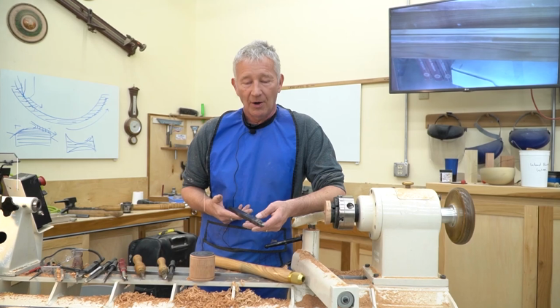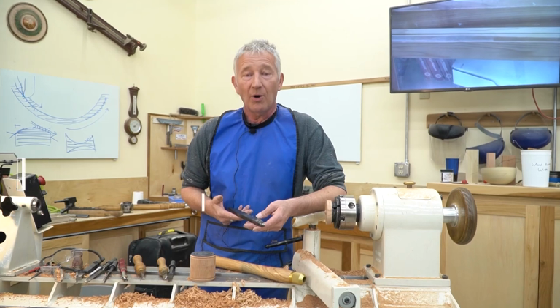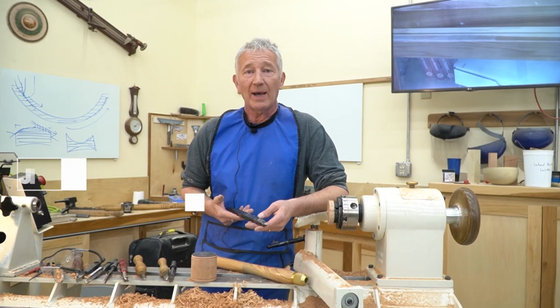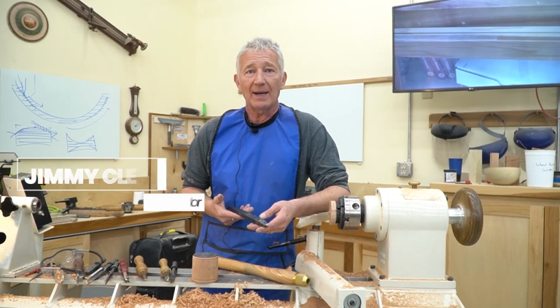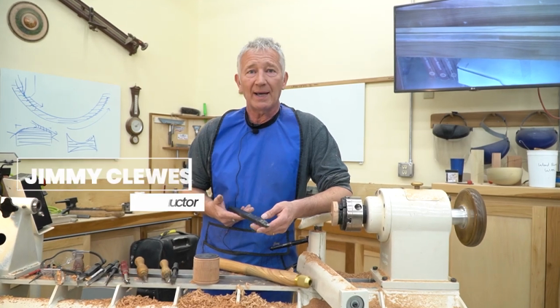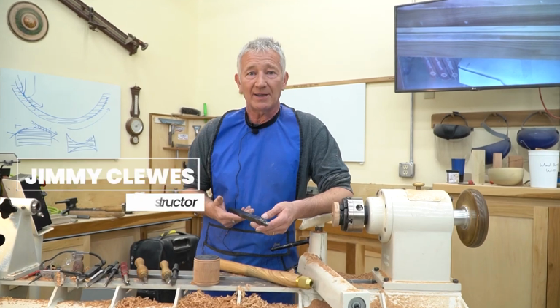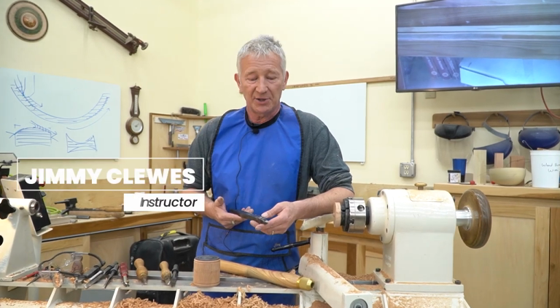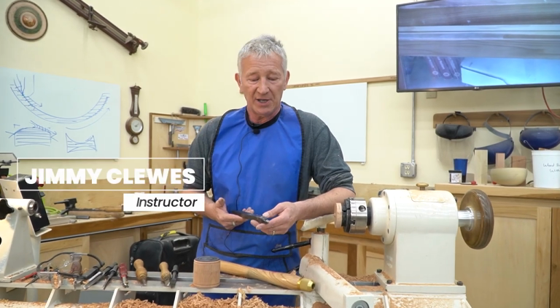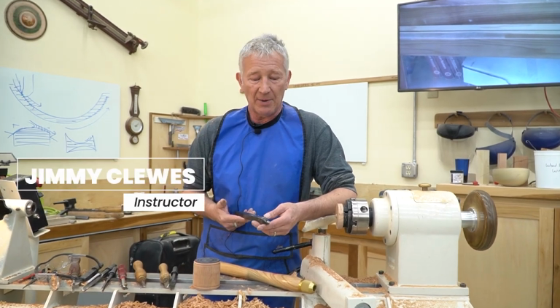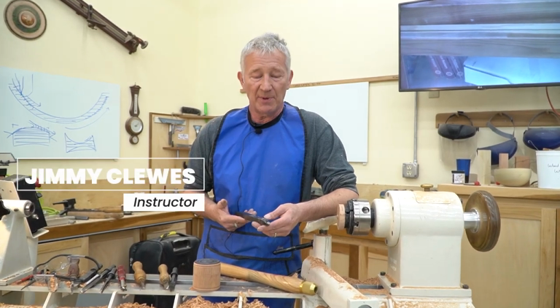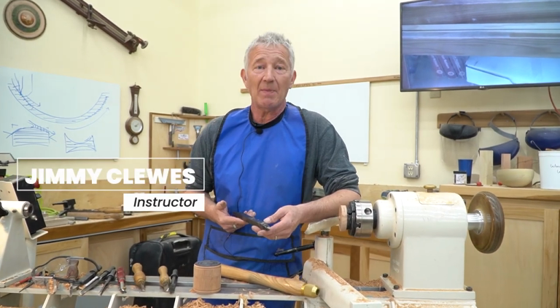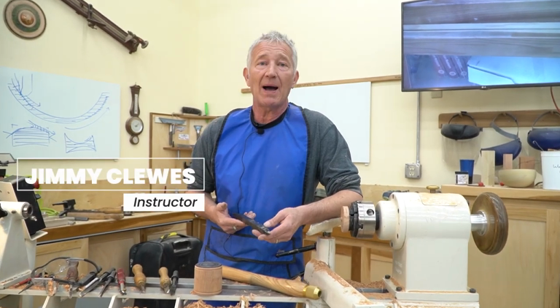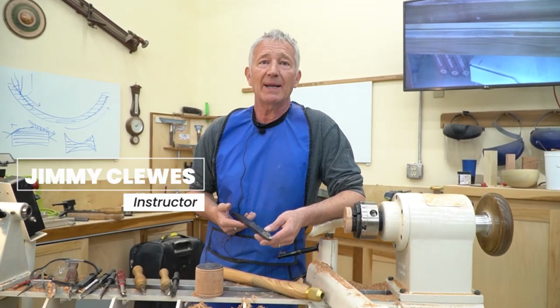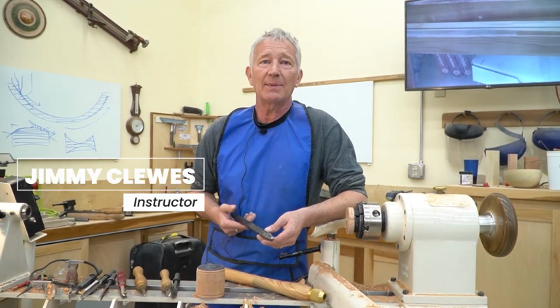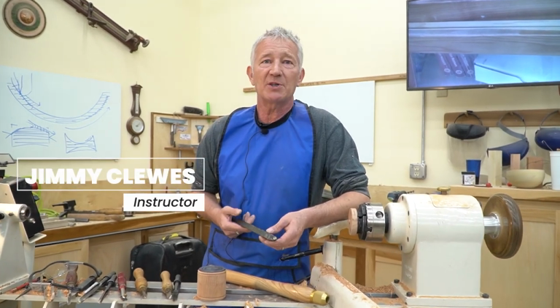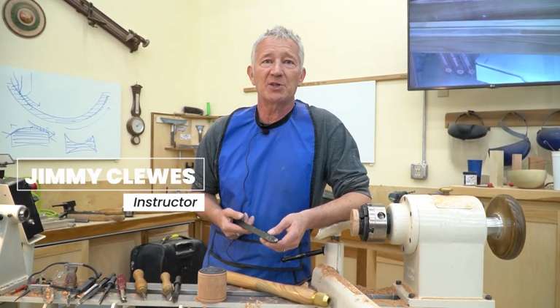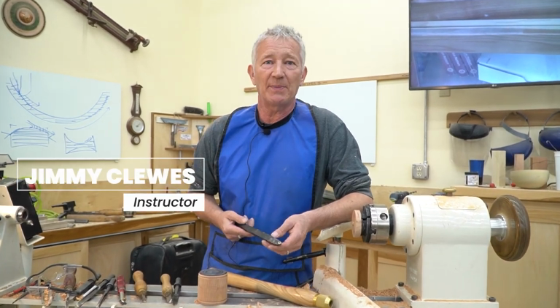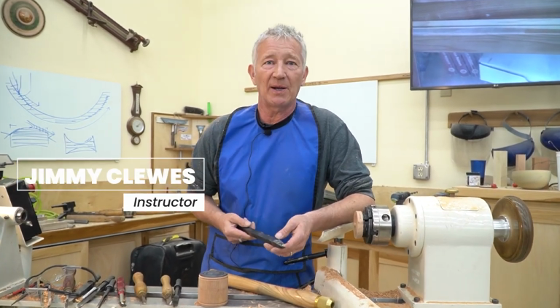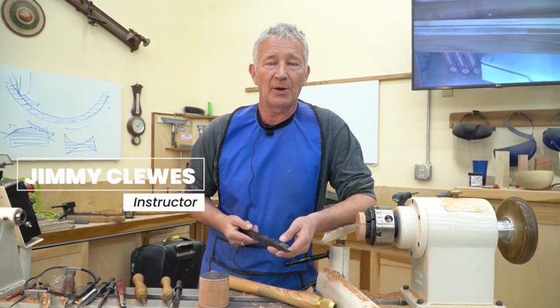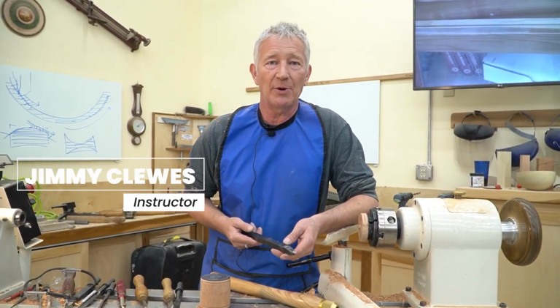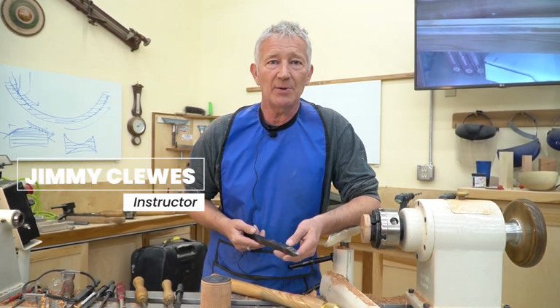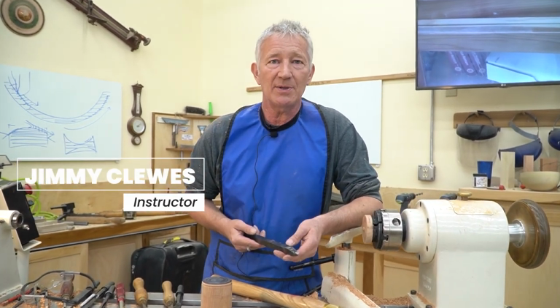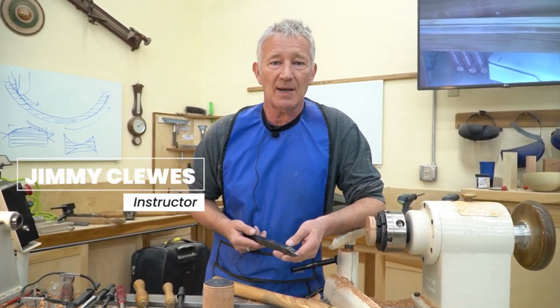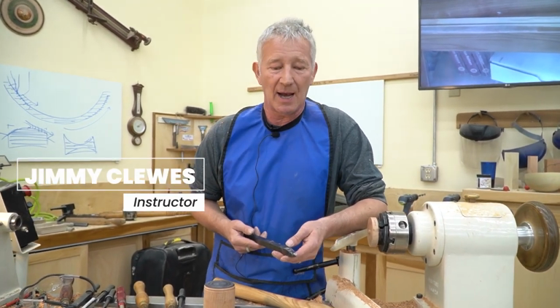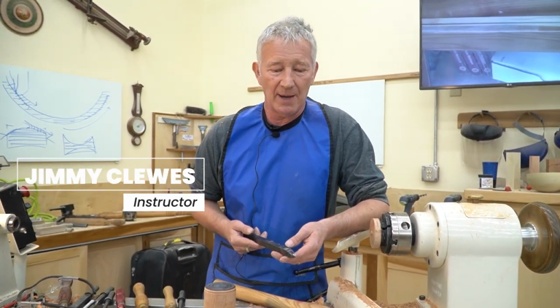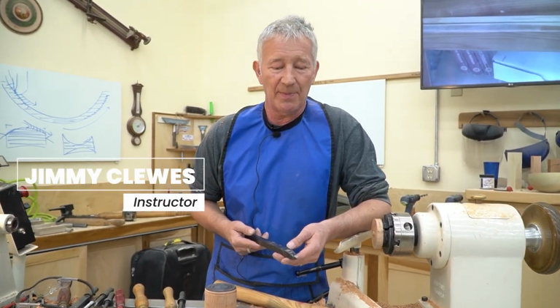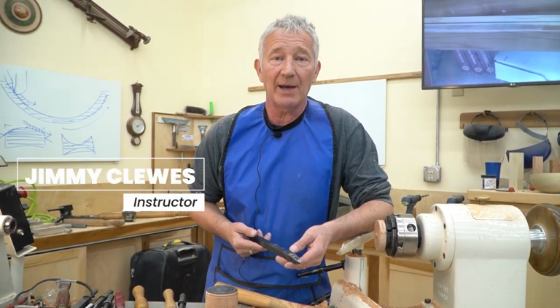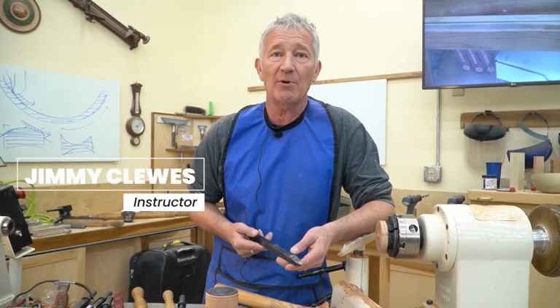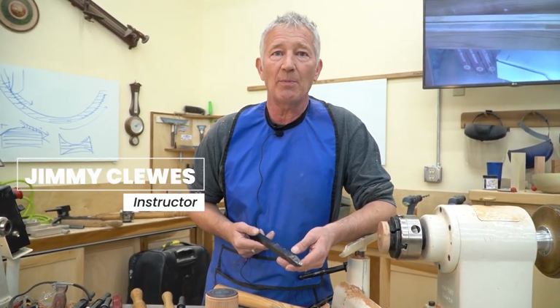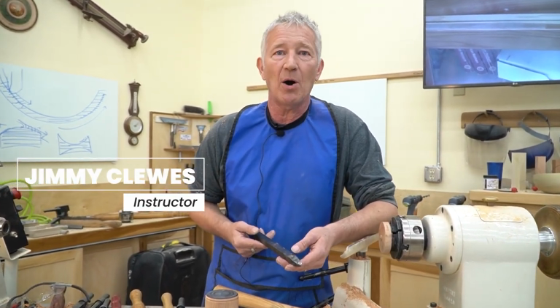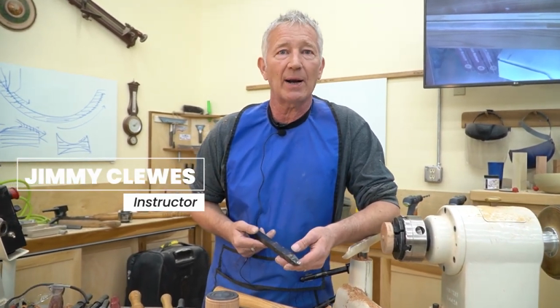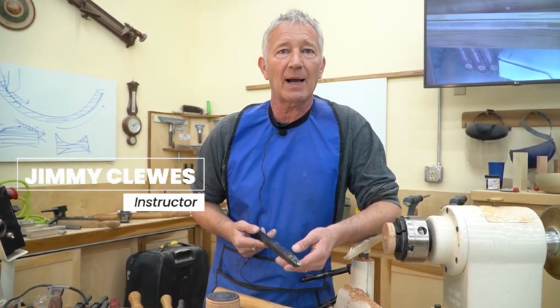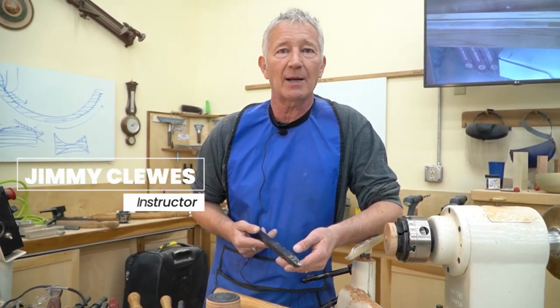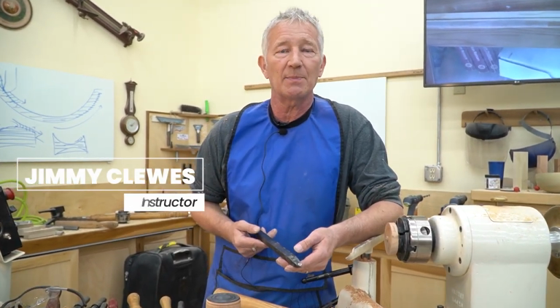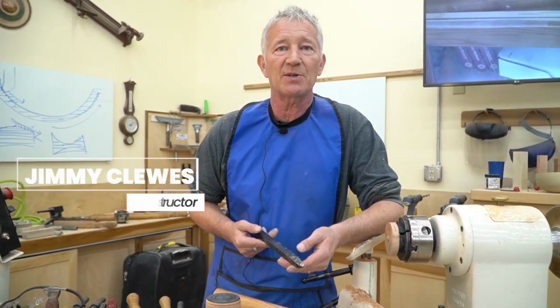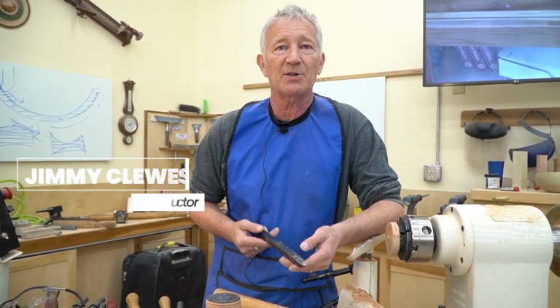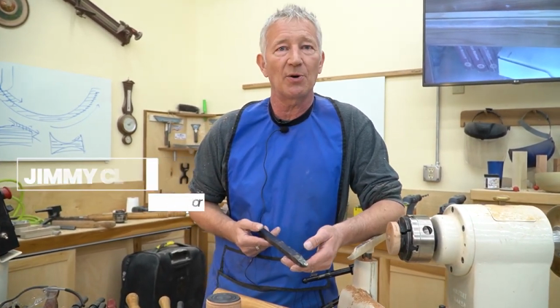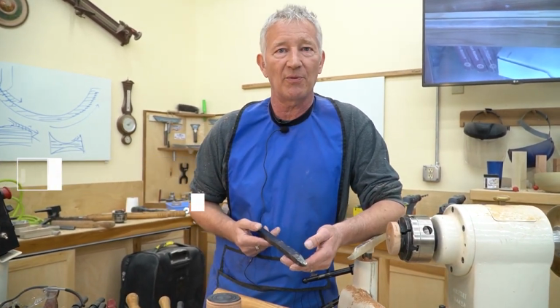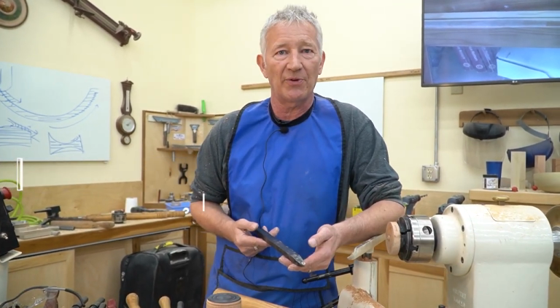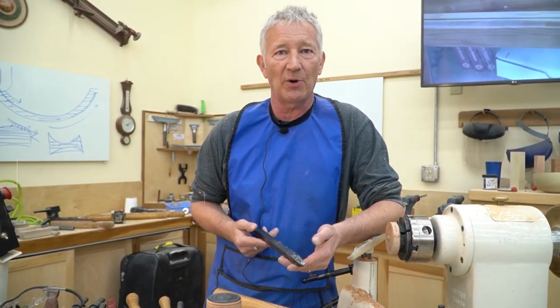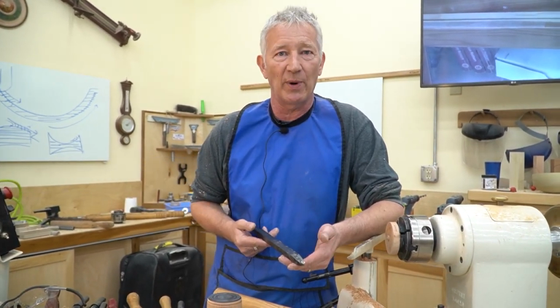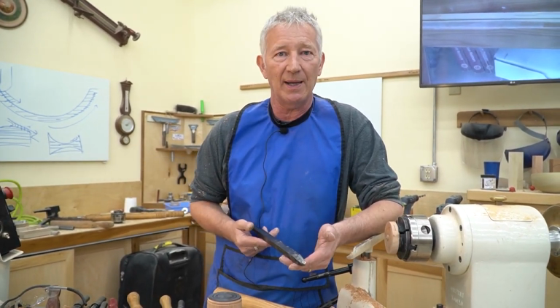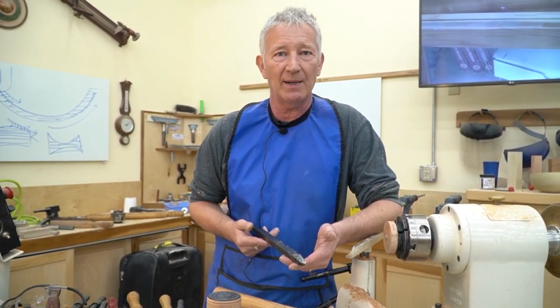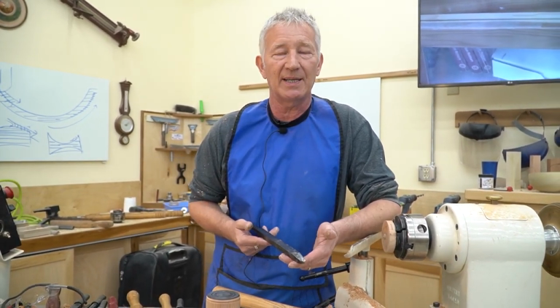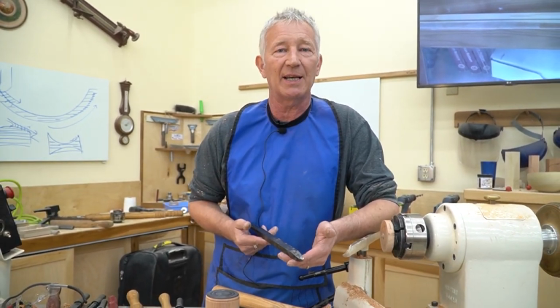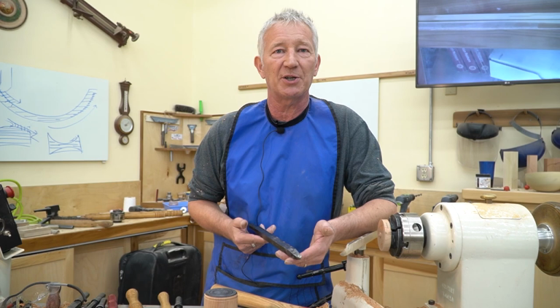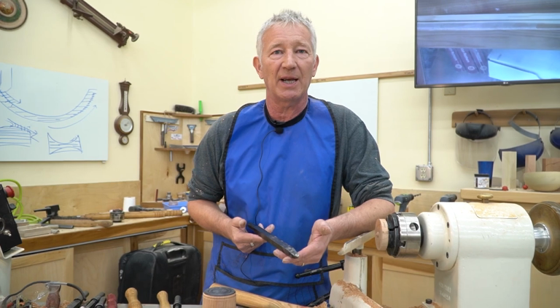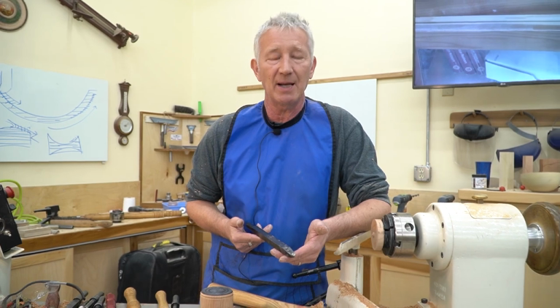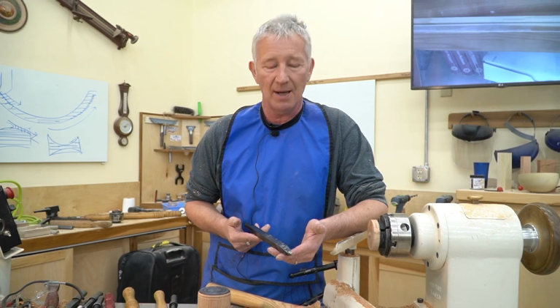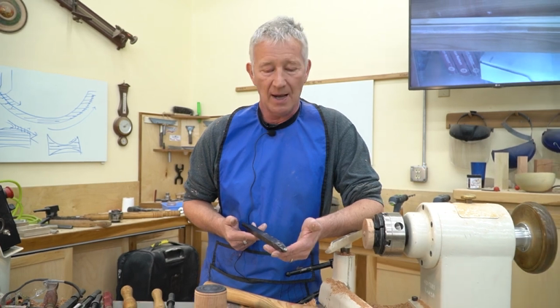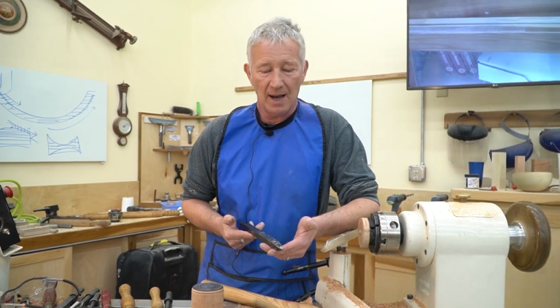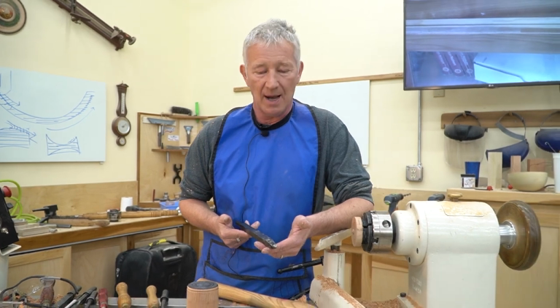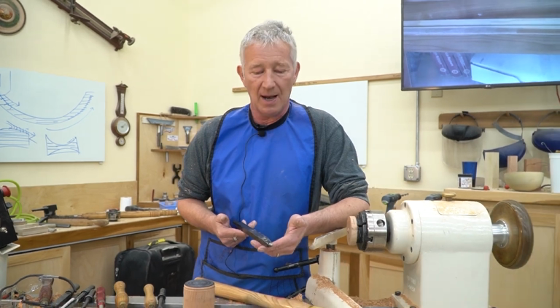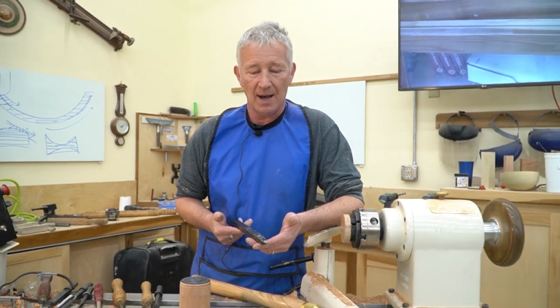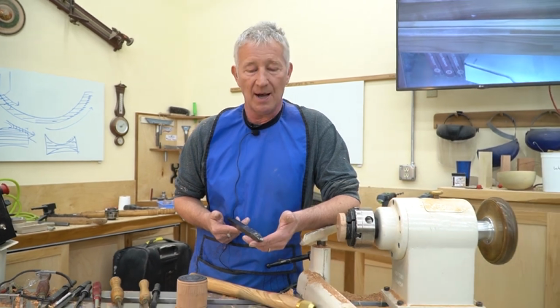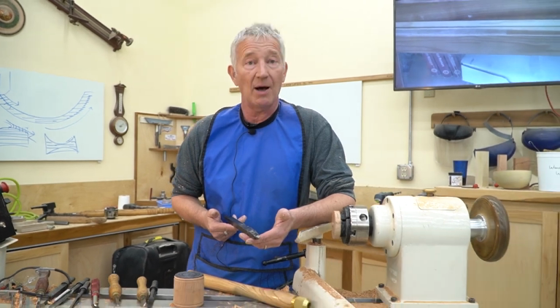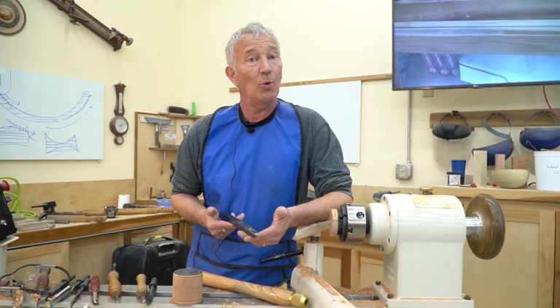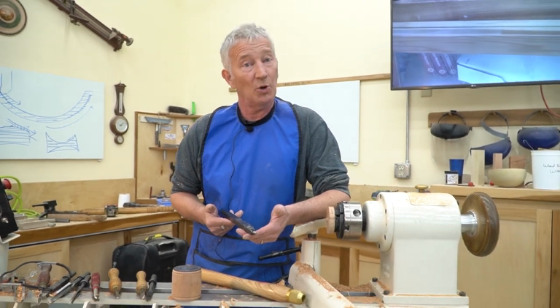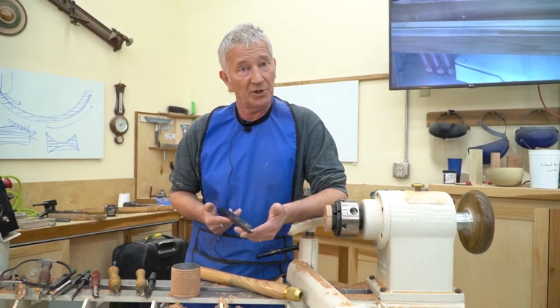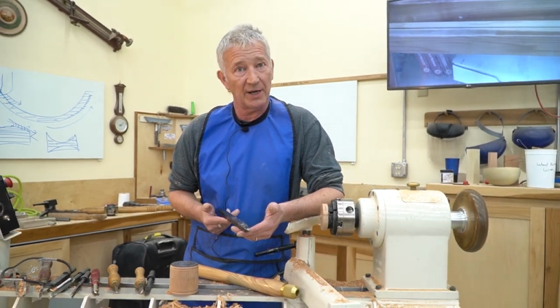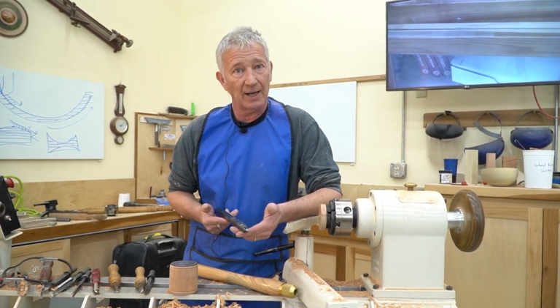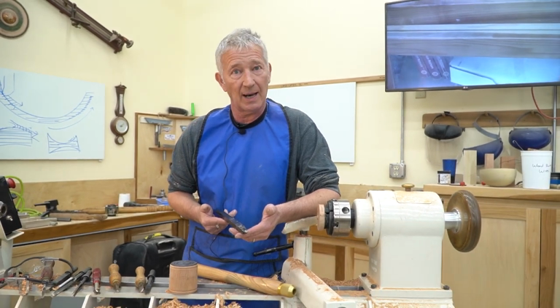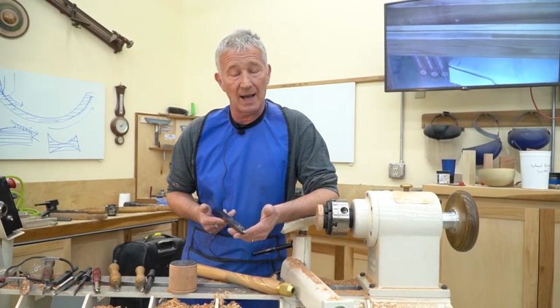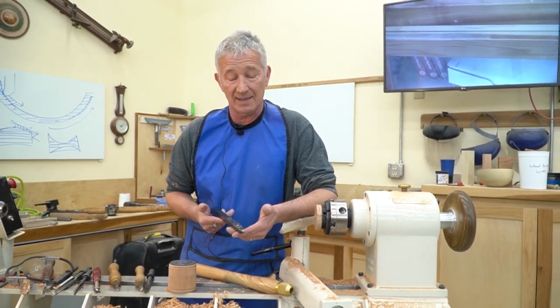Okay, ladies and gentlemen, my name is Jimmy Clues. I'm here at Mark Adams School for the week, teaching a woodturning class.